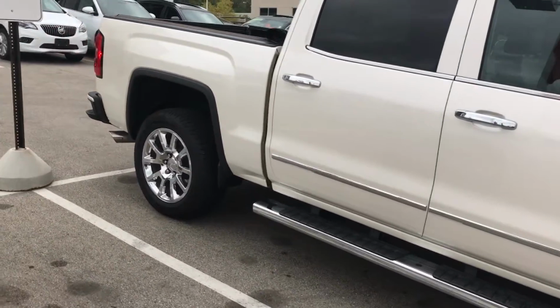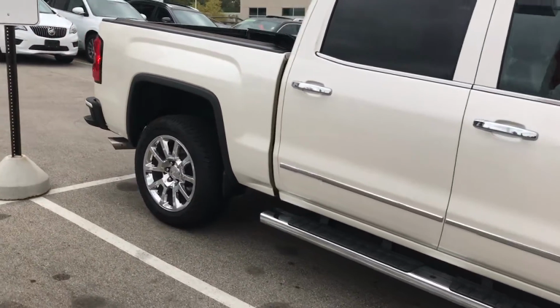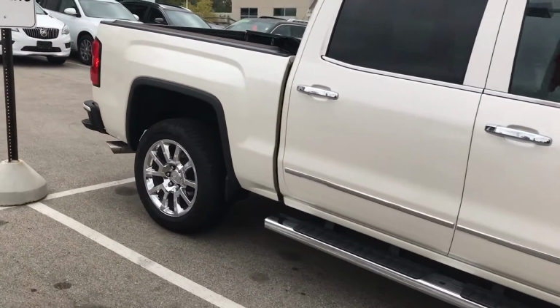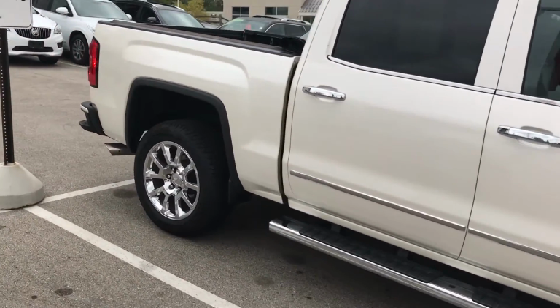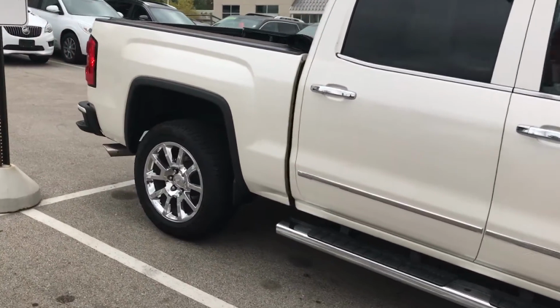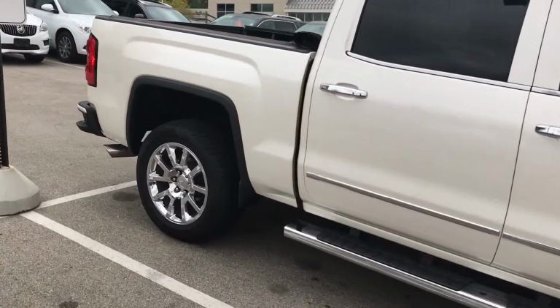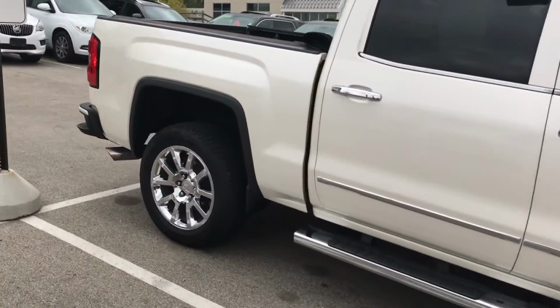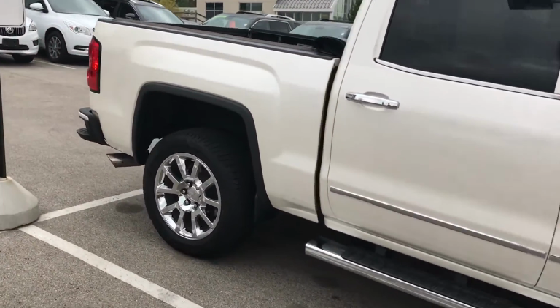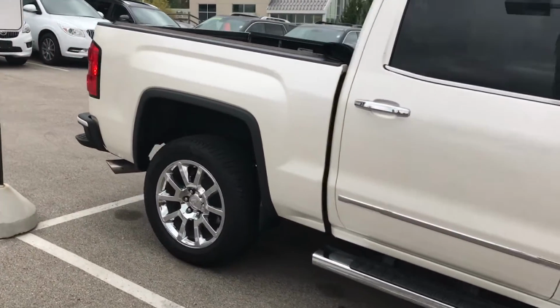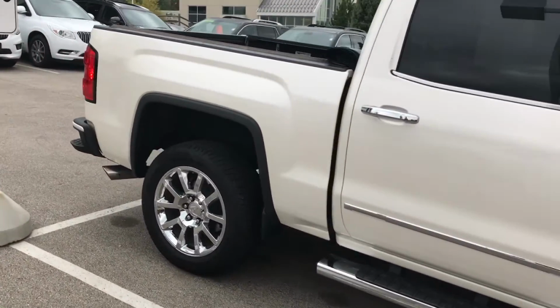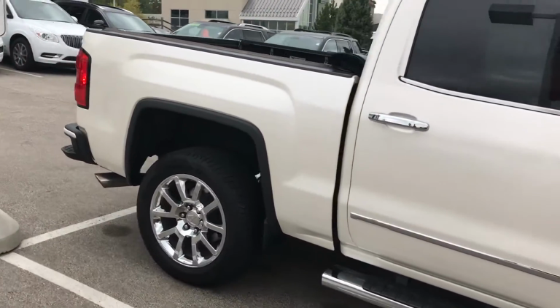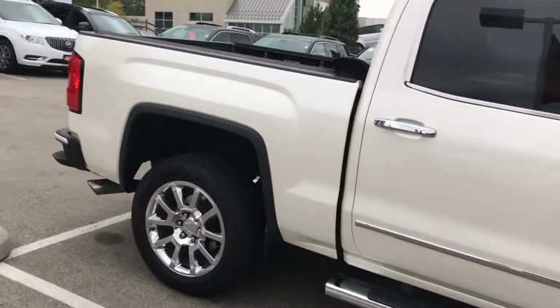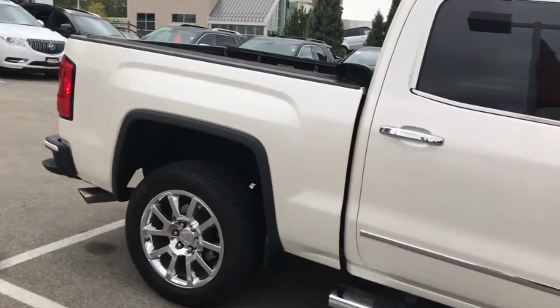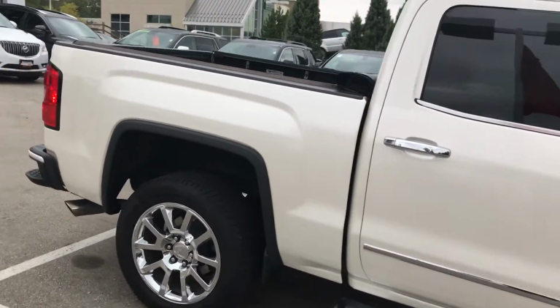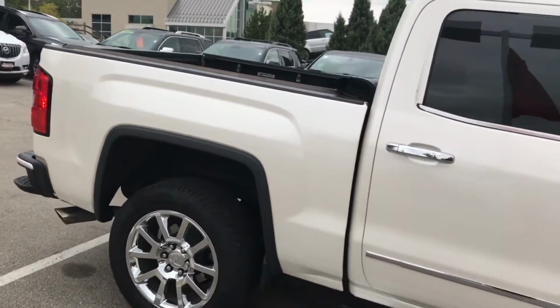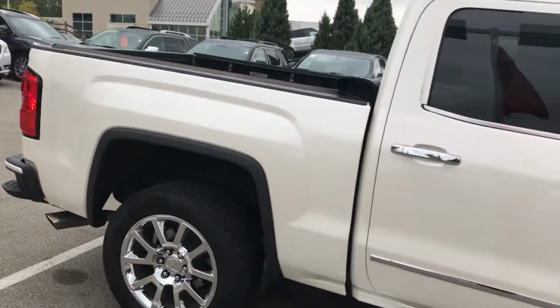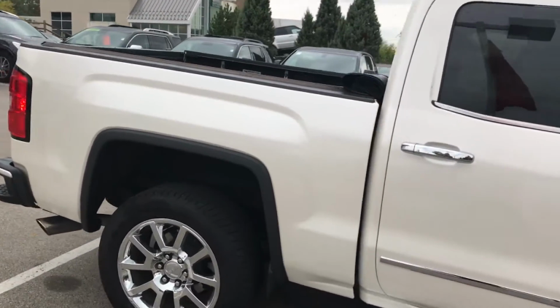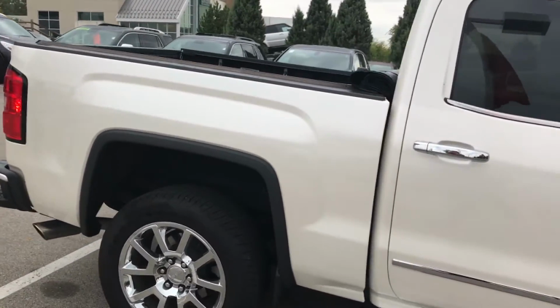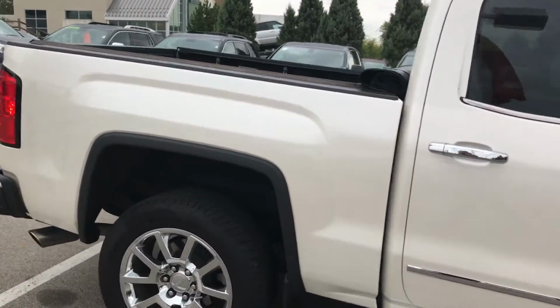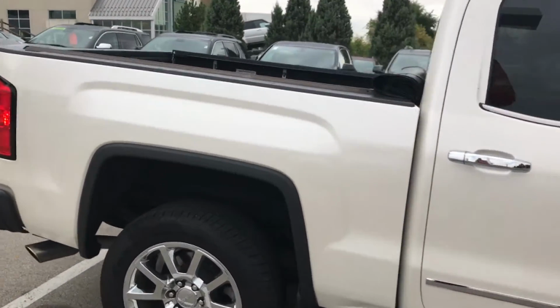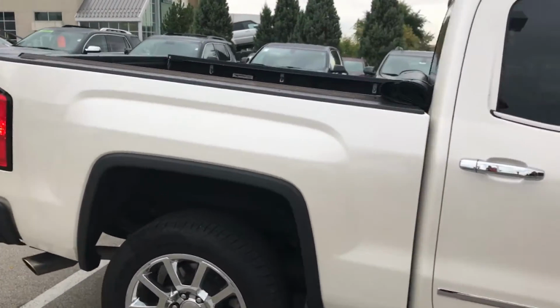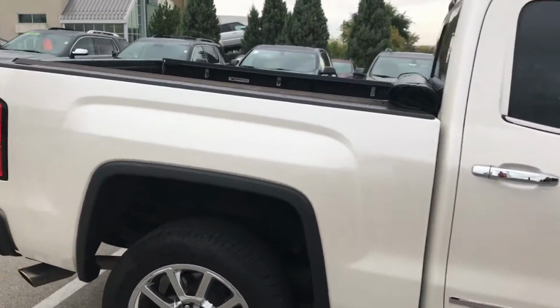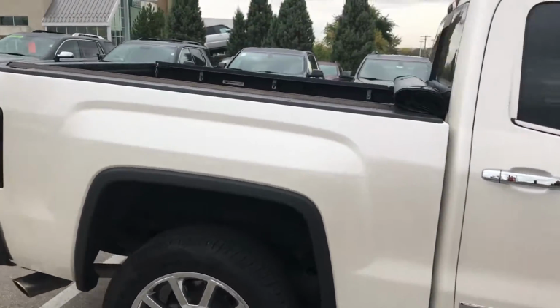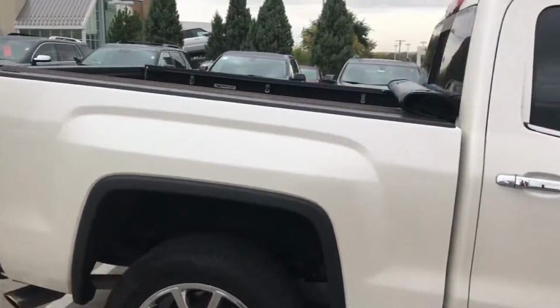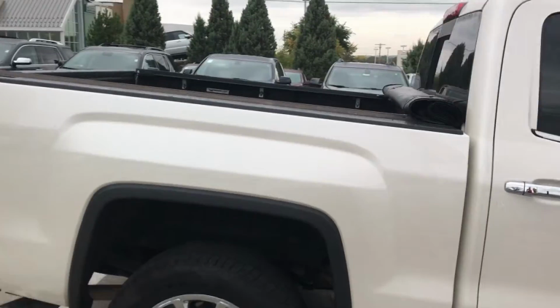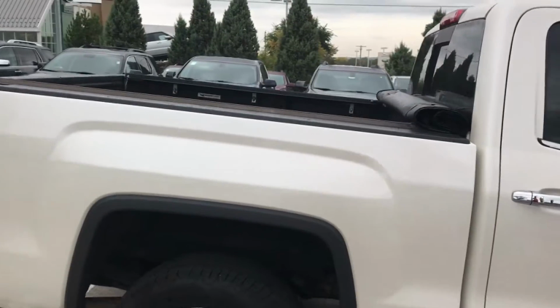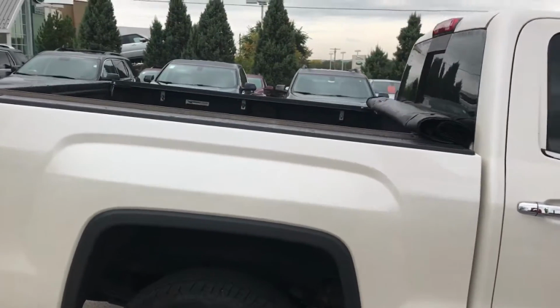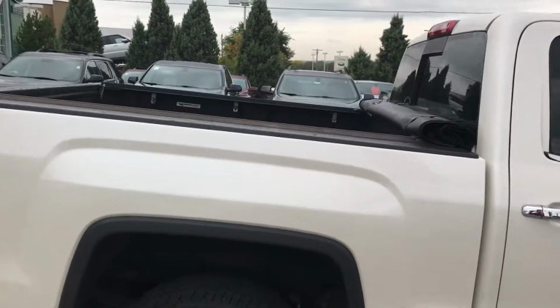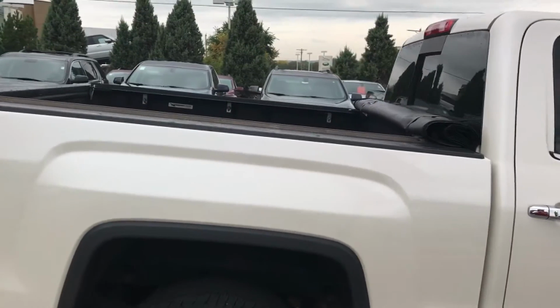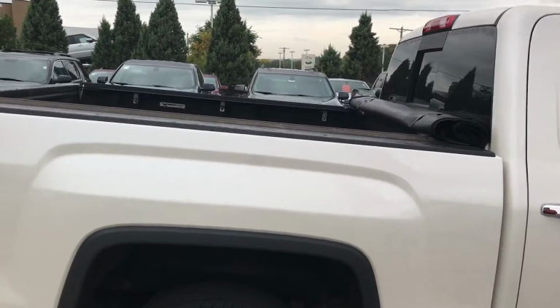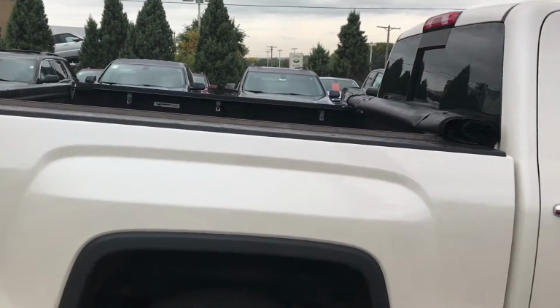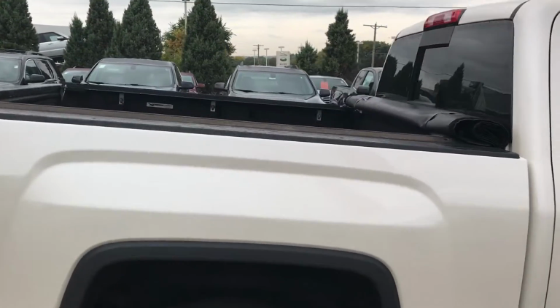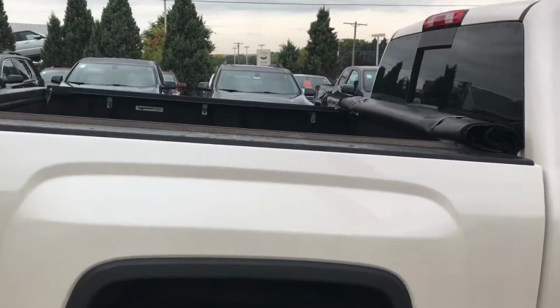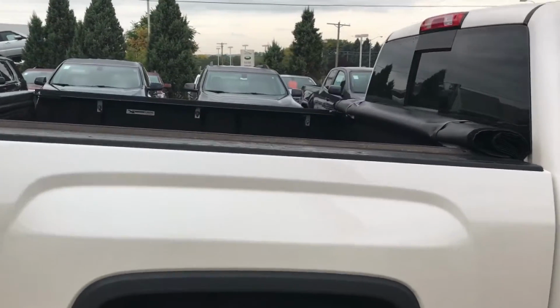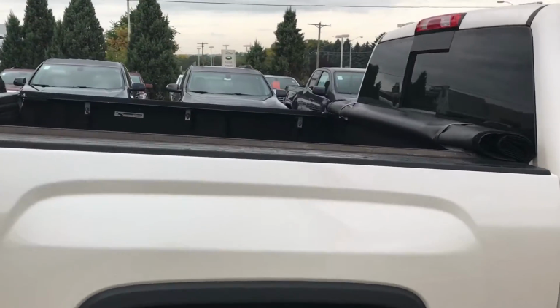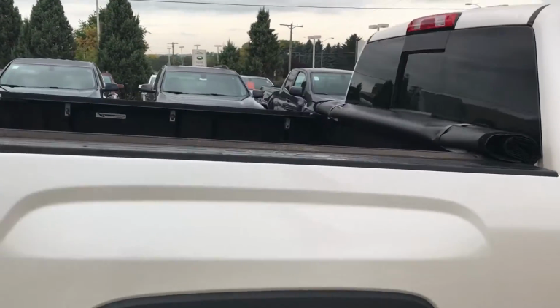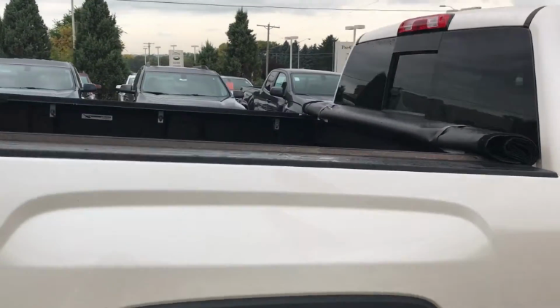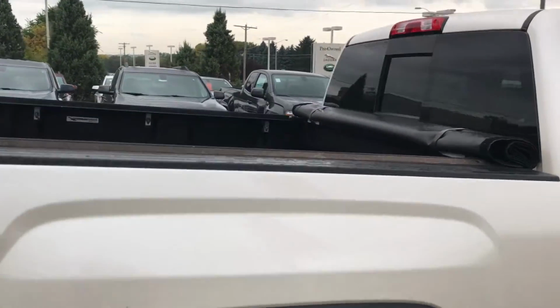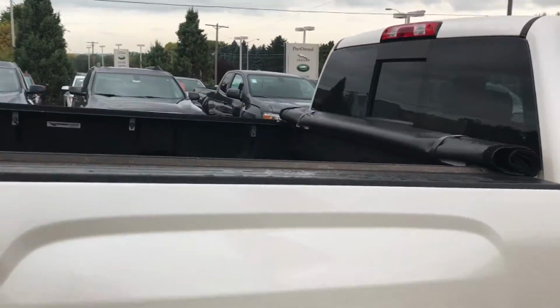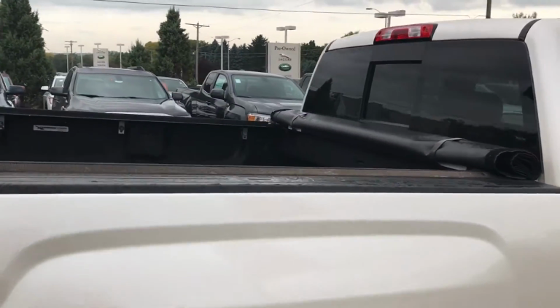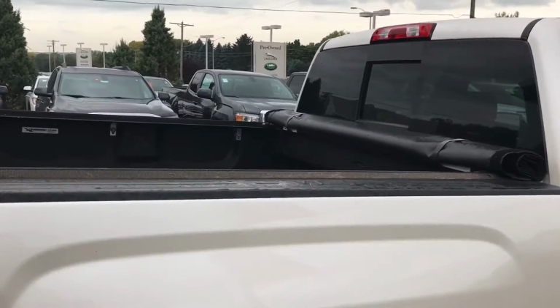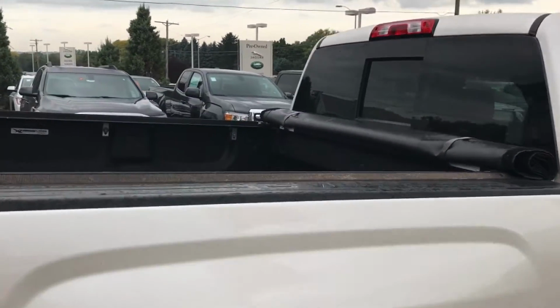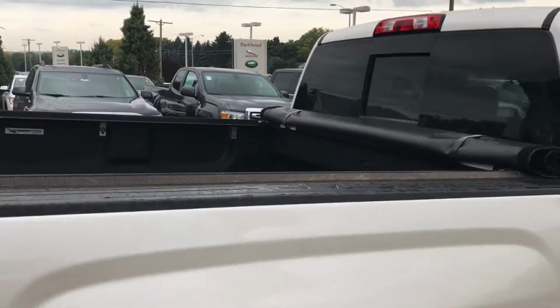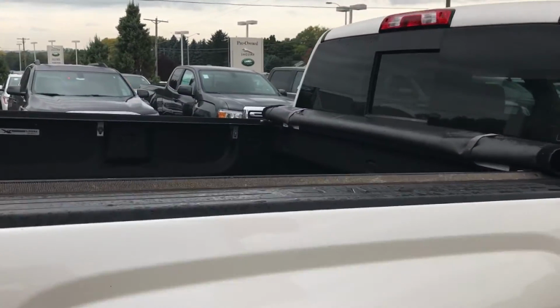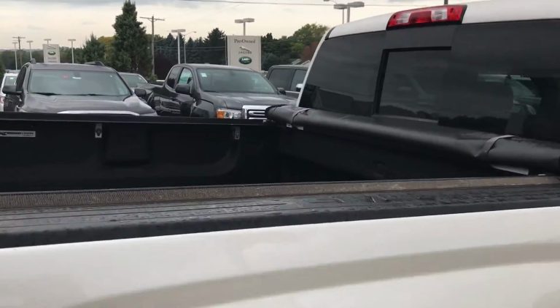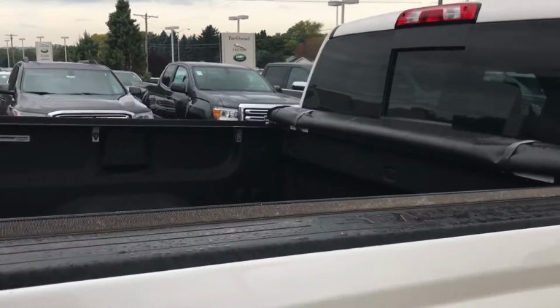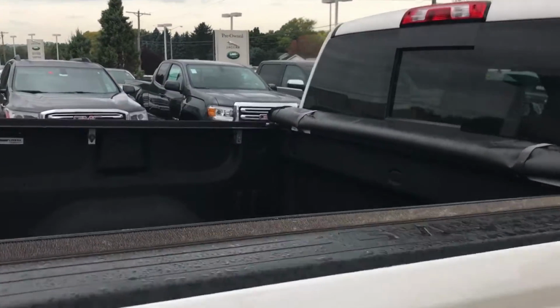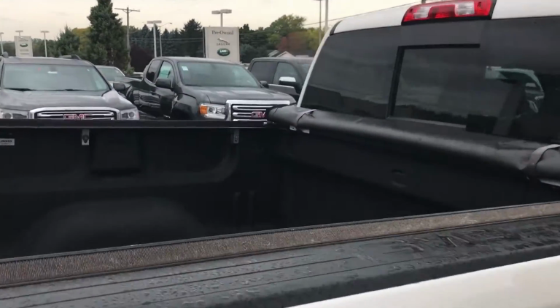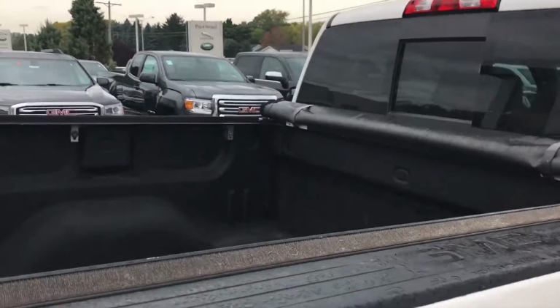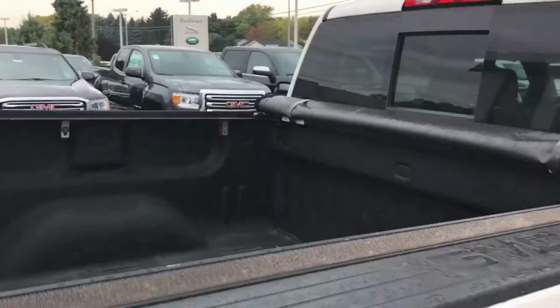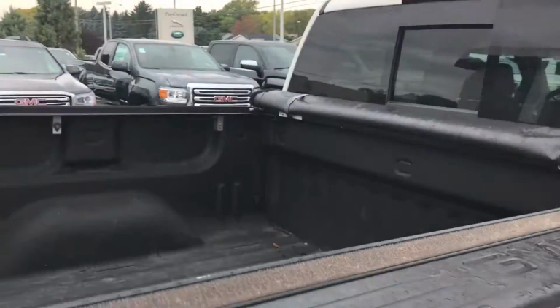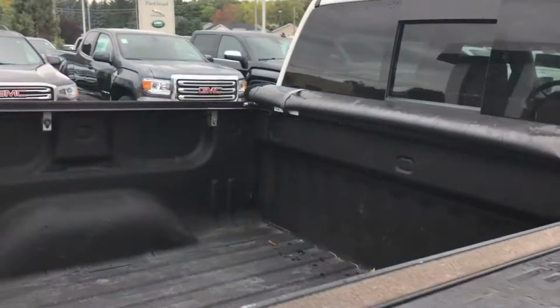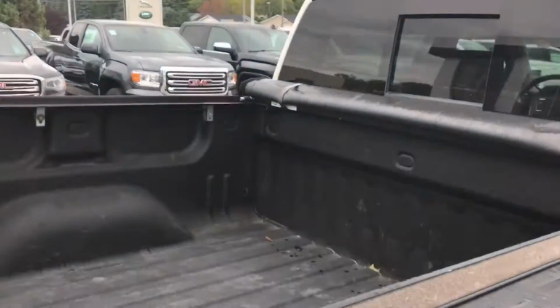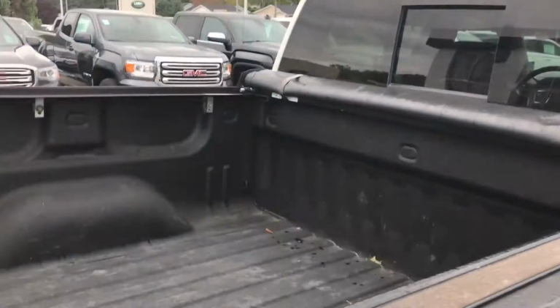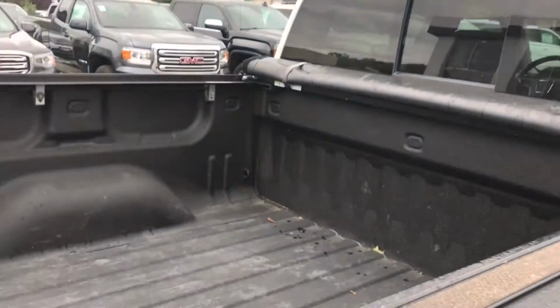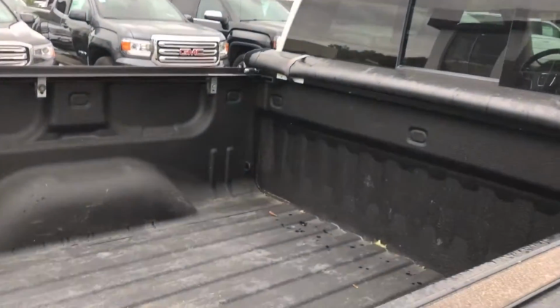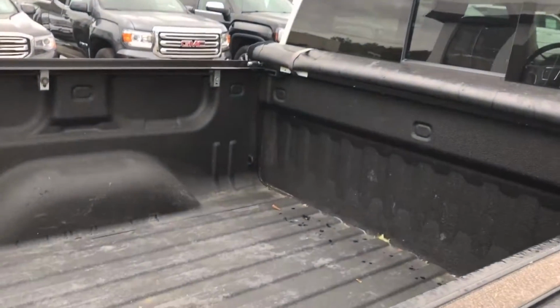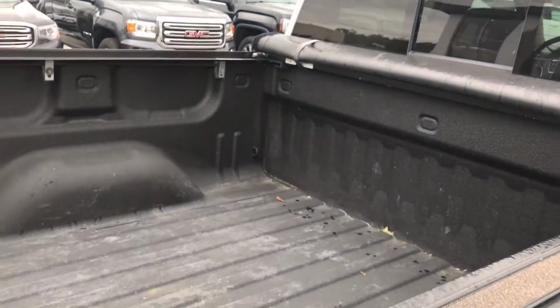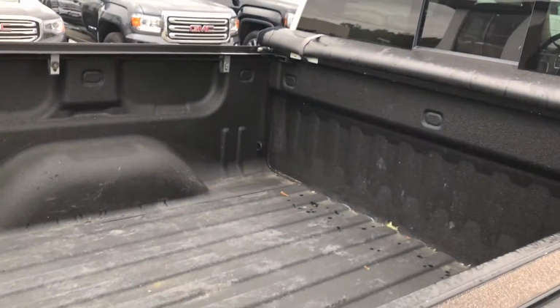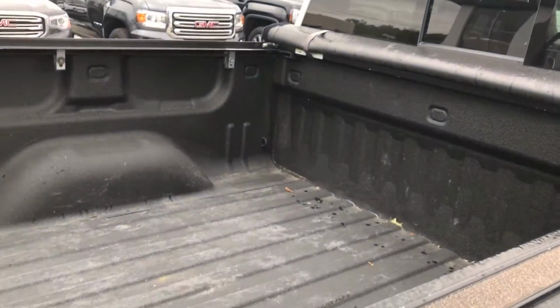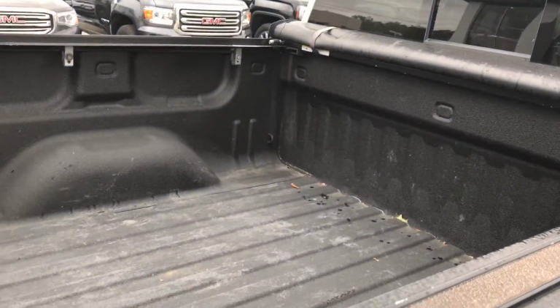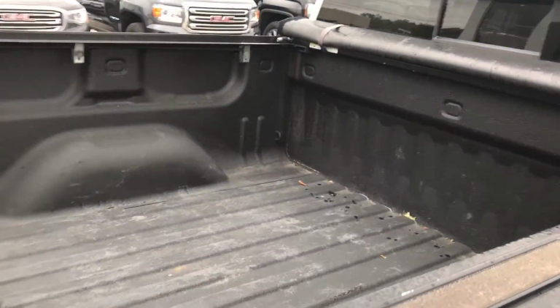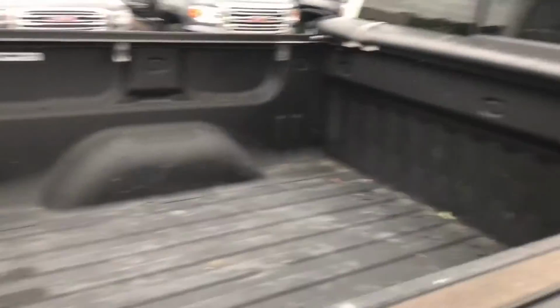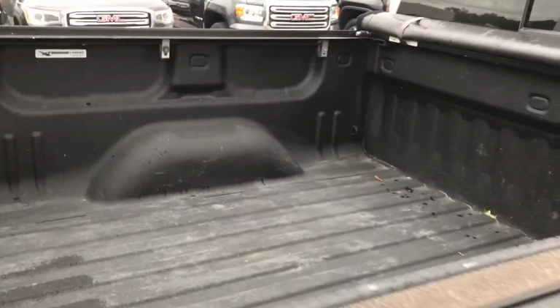Going around to the back of the truck, it does have a soft roll-up tonneau cover that comes with it, along with an Ace brand bed liner as well.